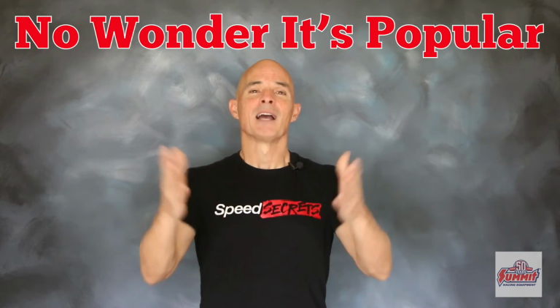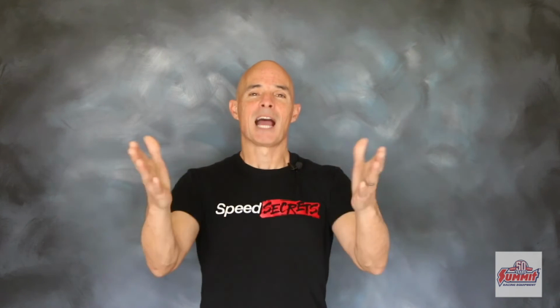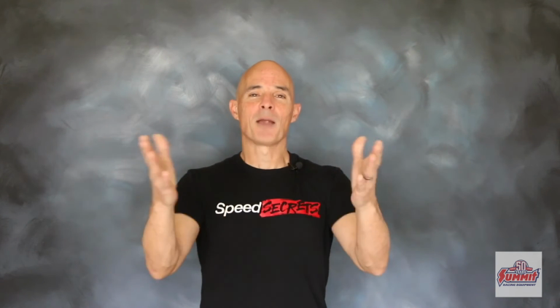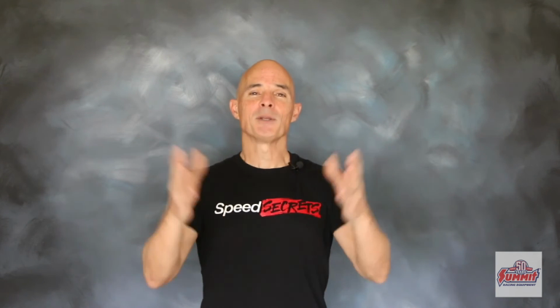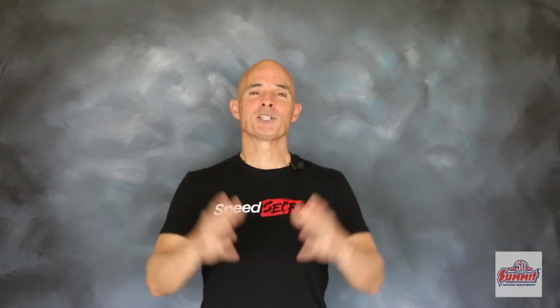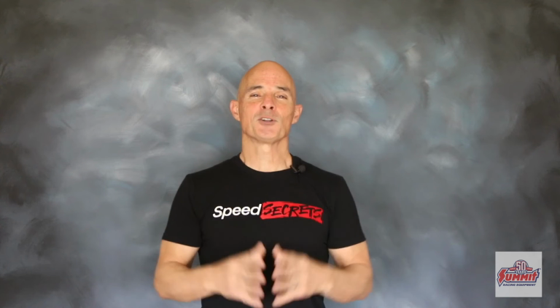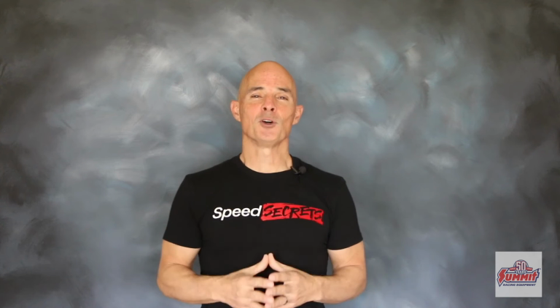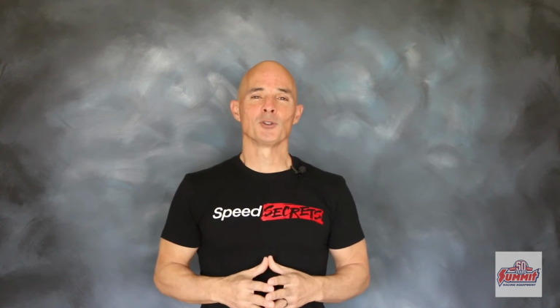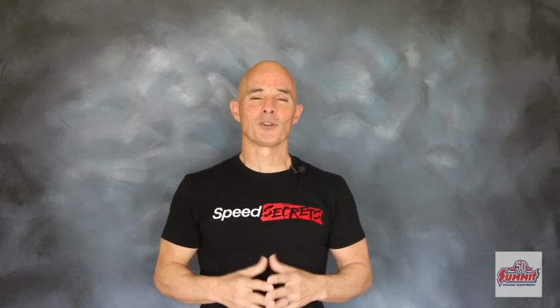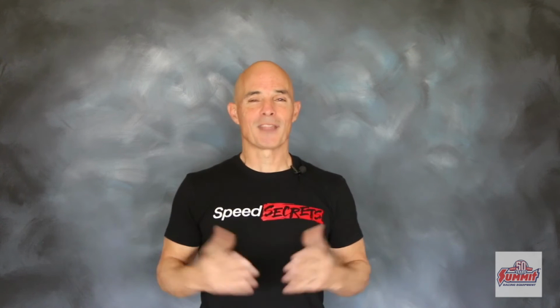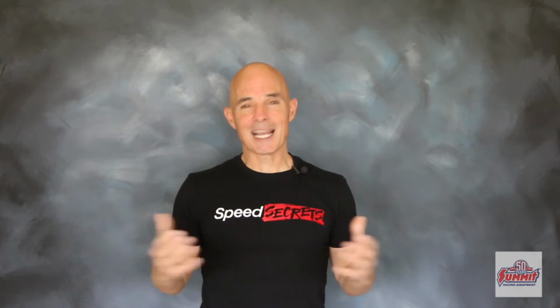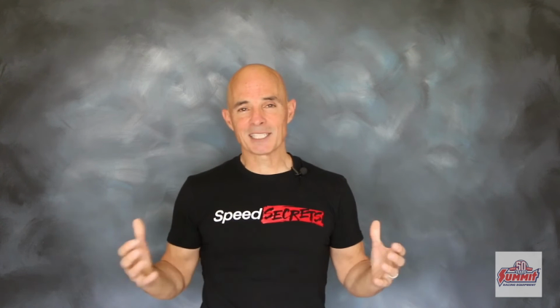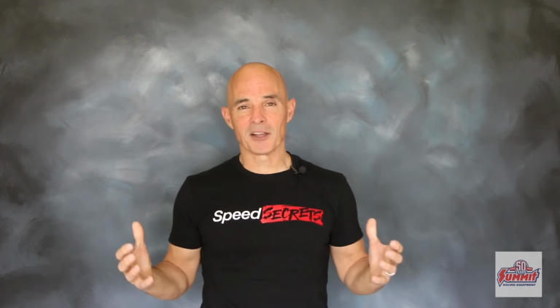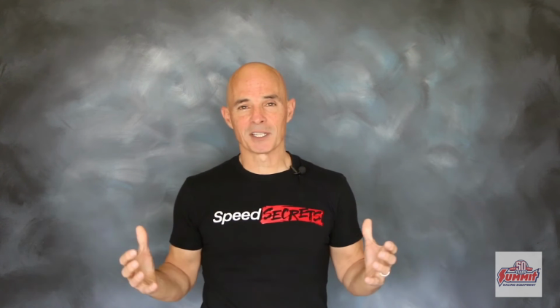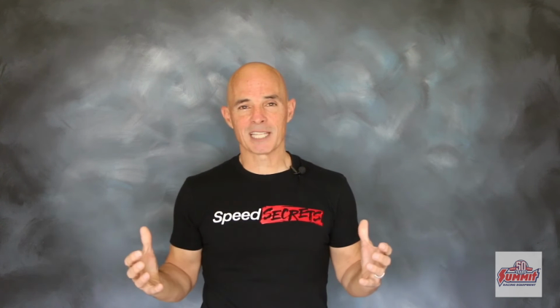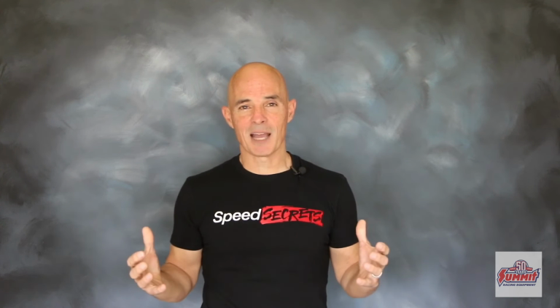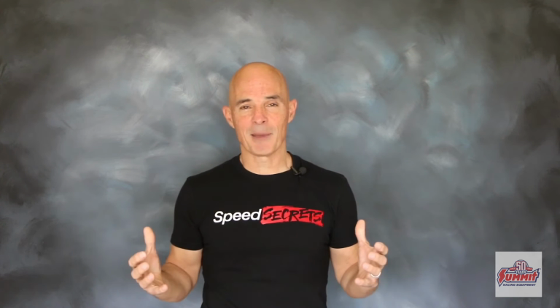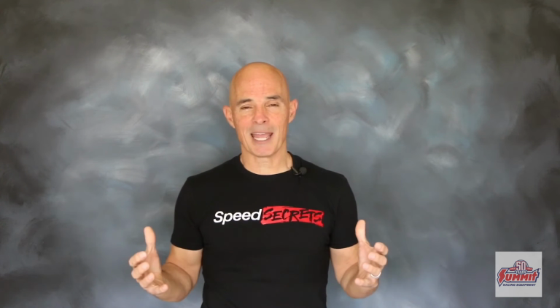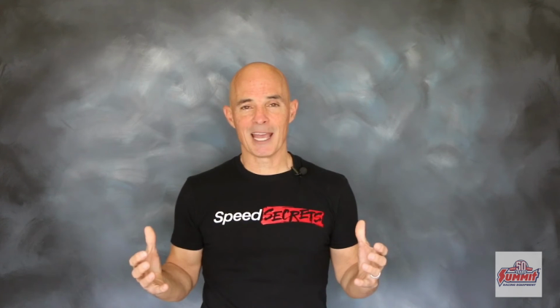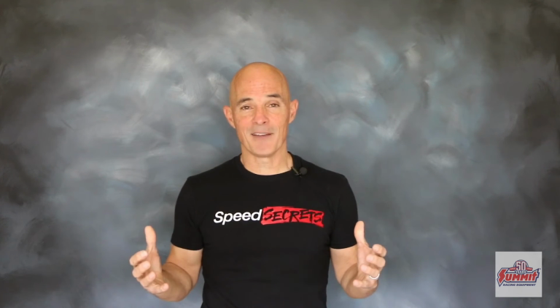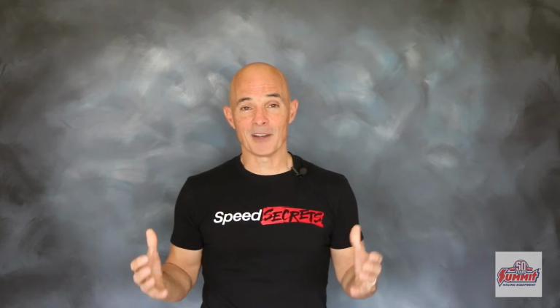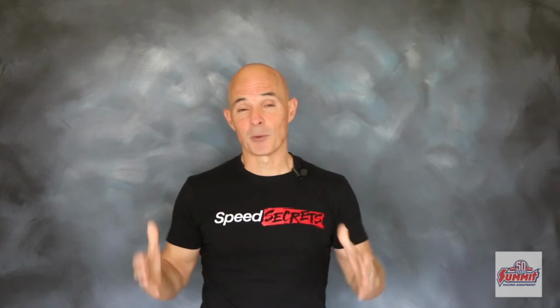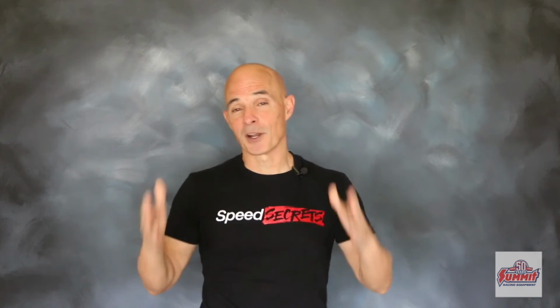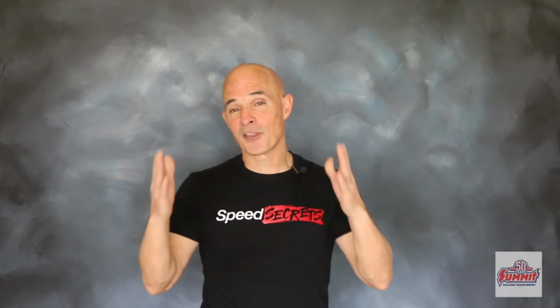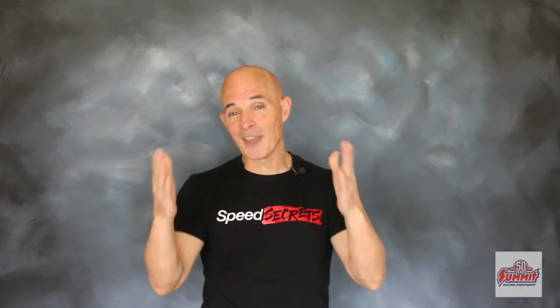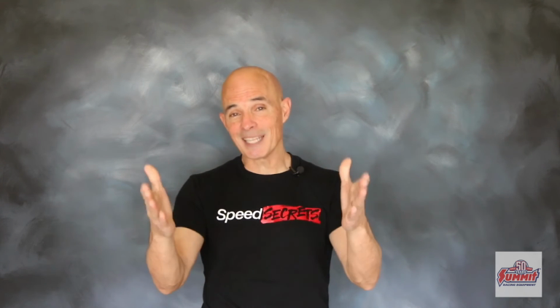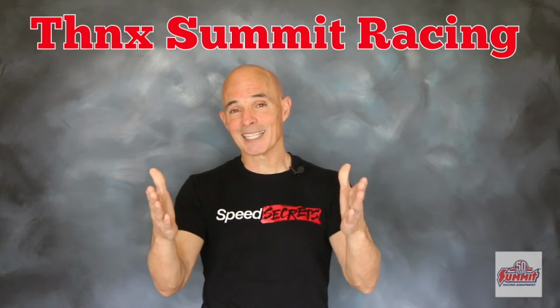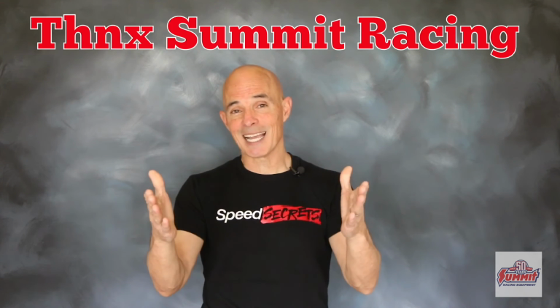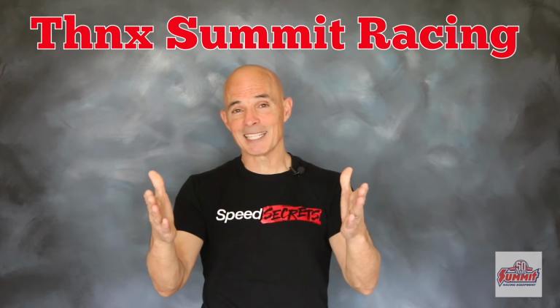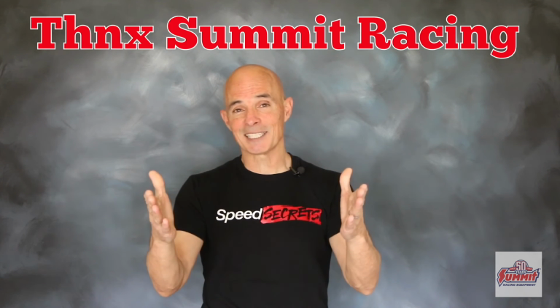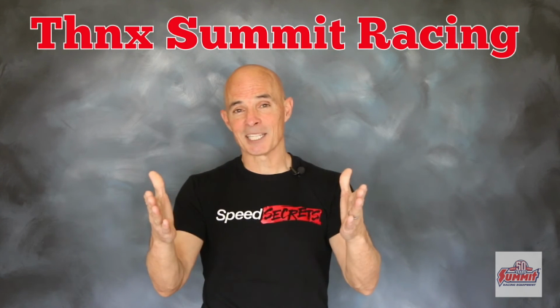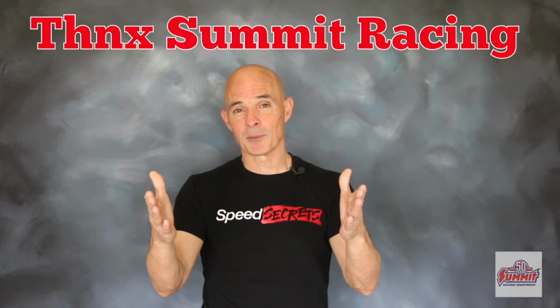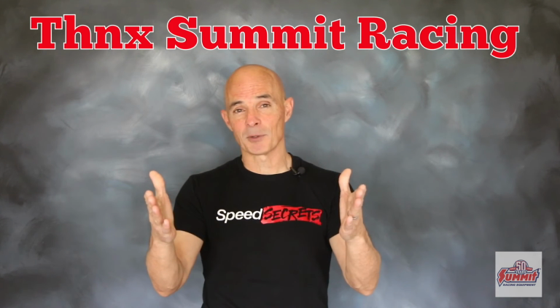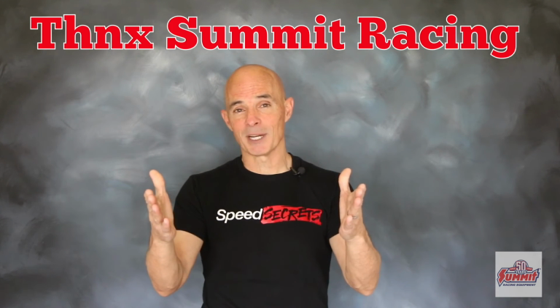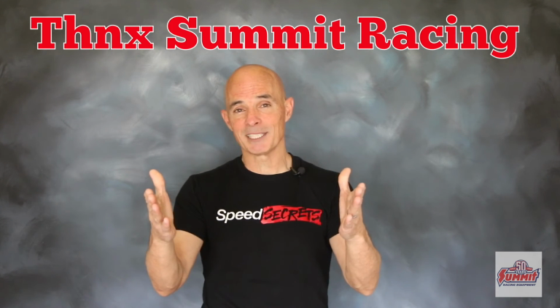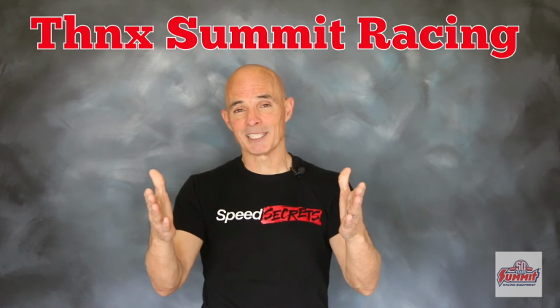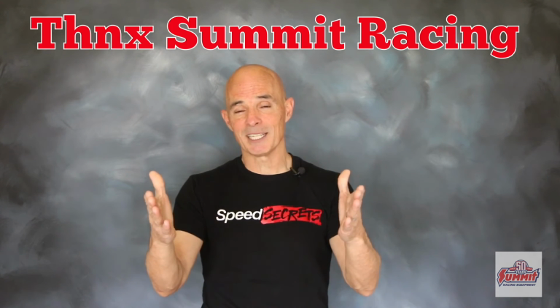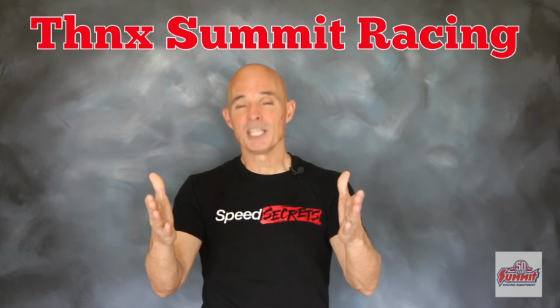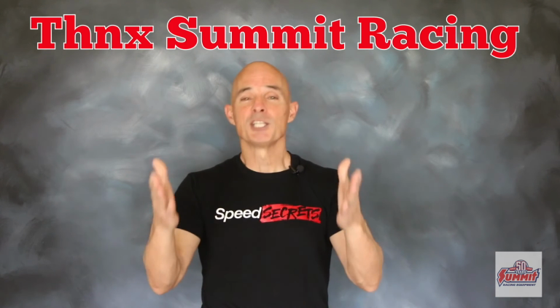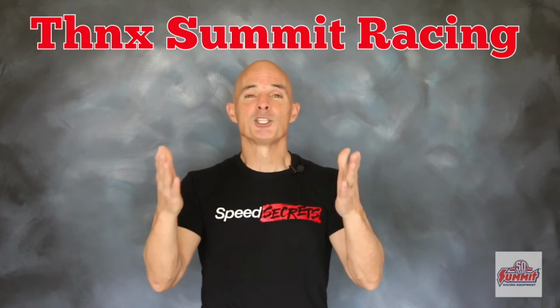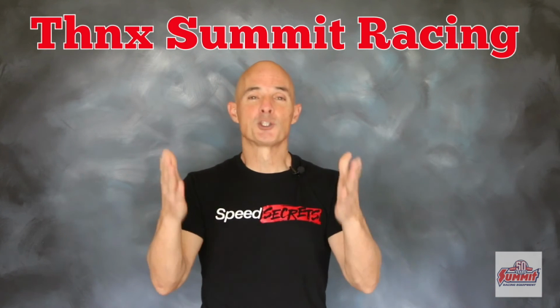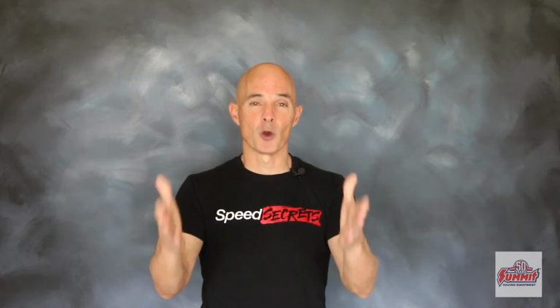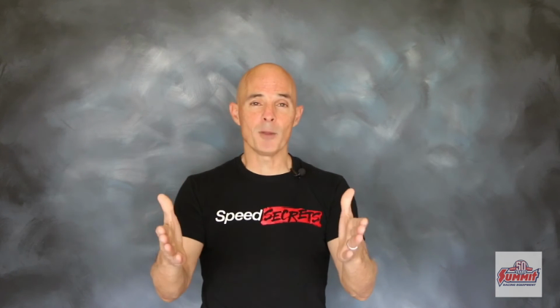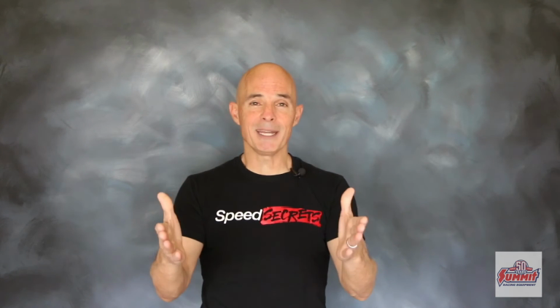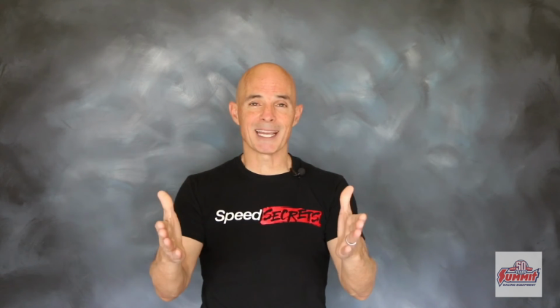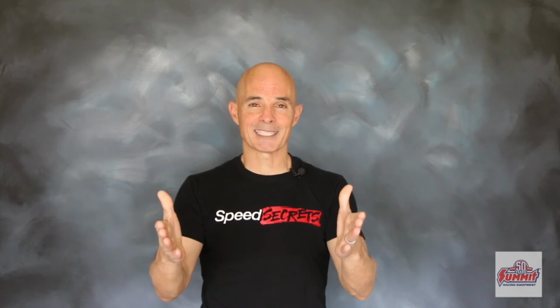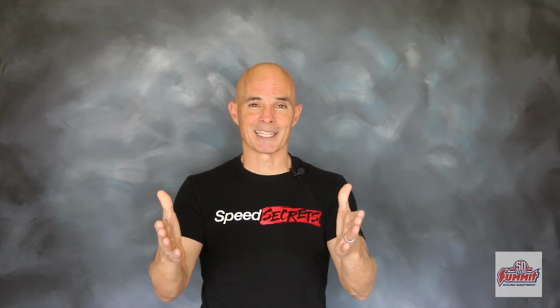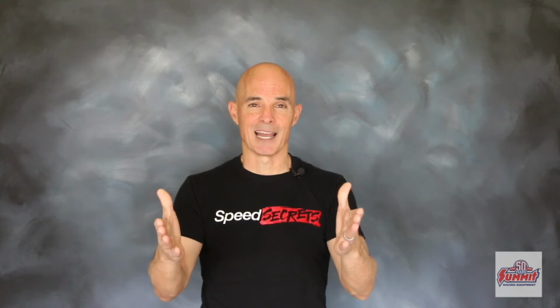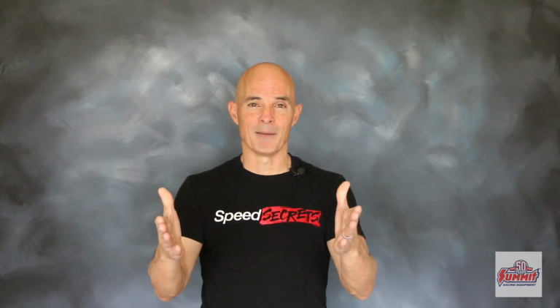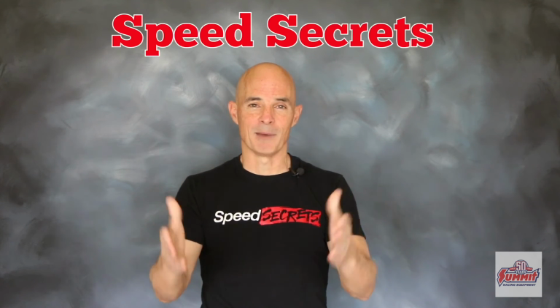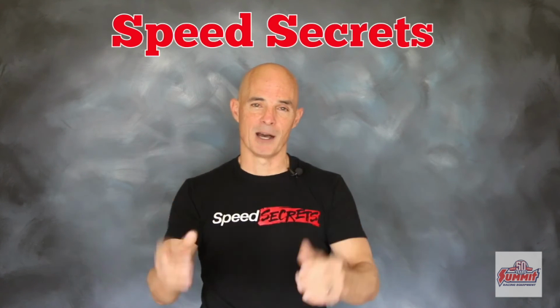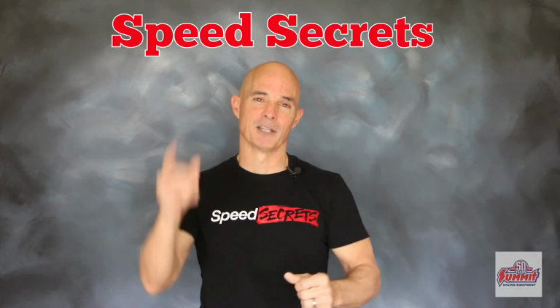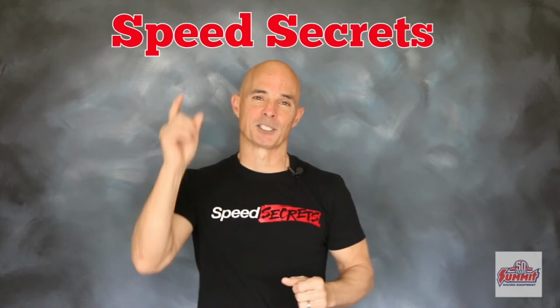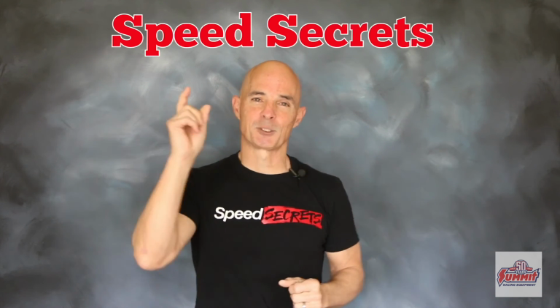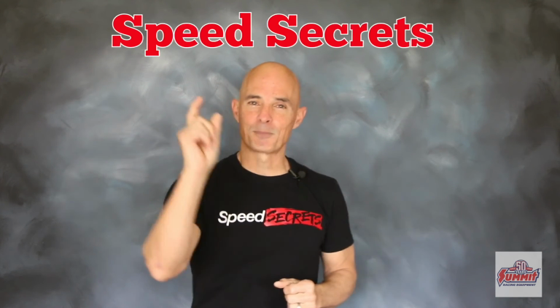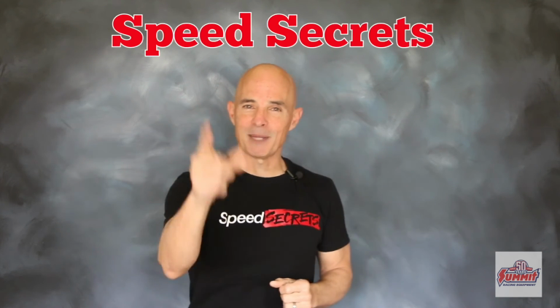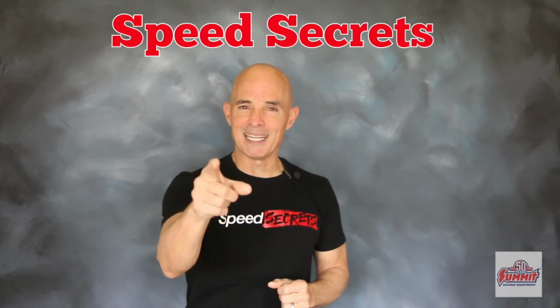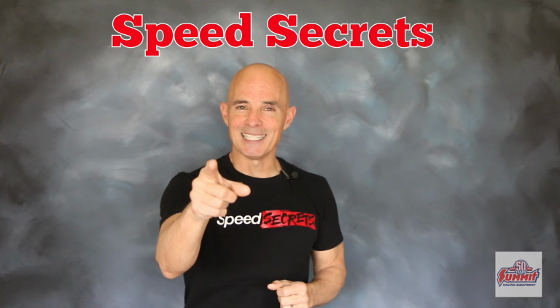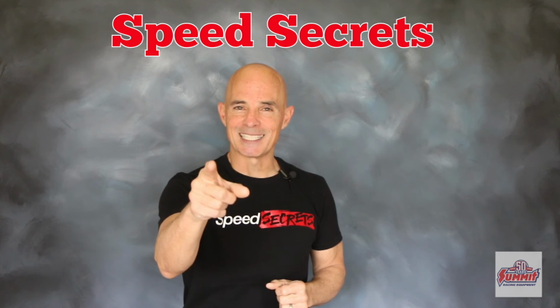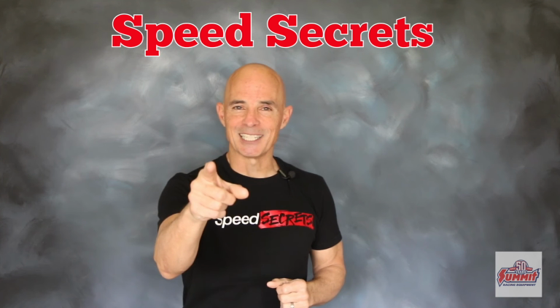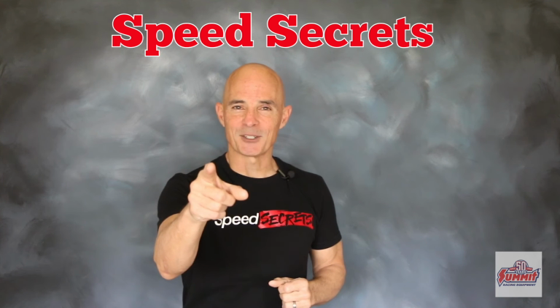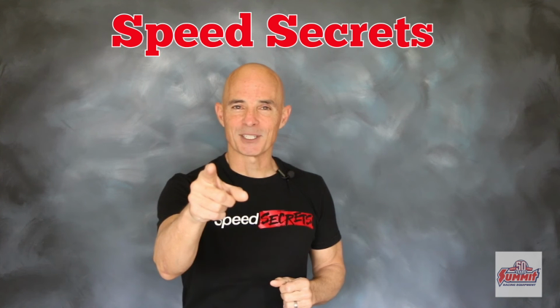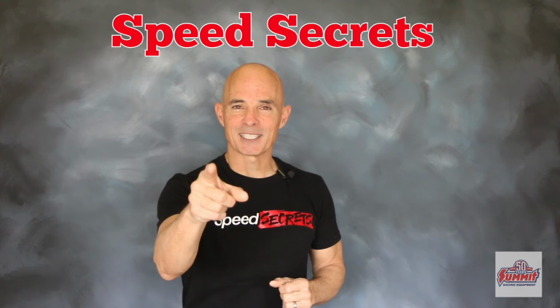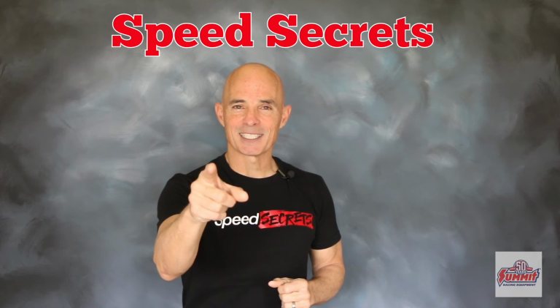I'm Richard Holden, that's all the time I have. I want to thank the guys at Summit Racing. Join me next time on Speed Secrets.